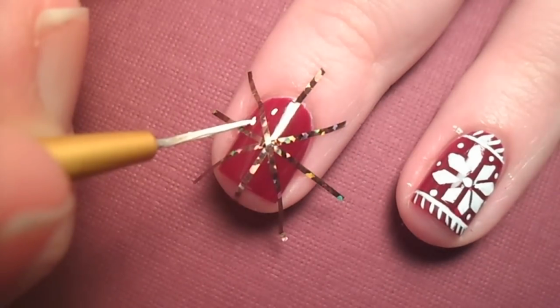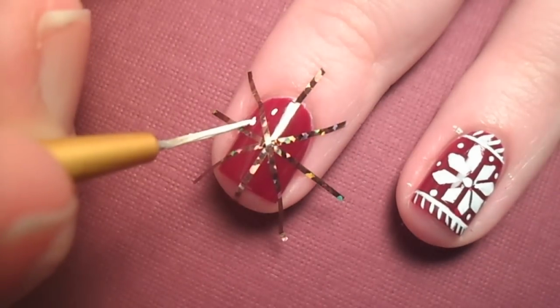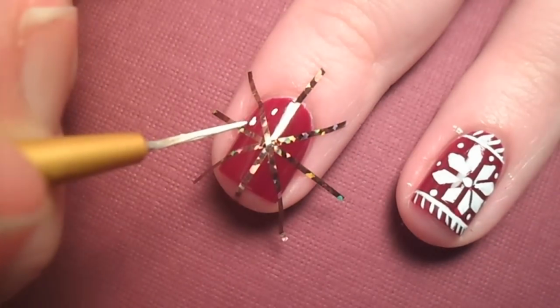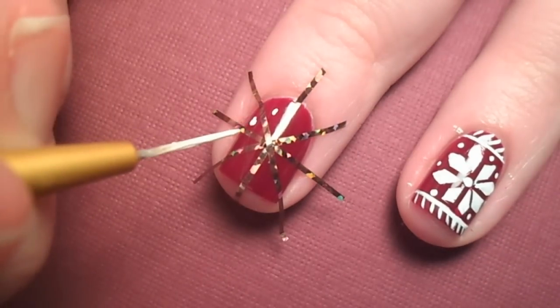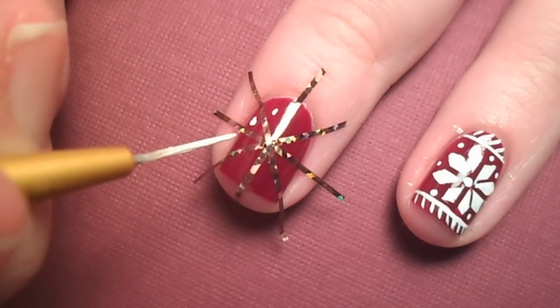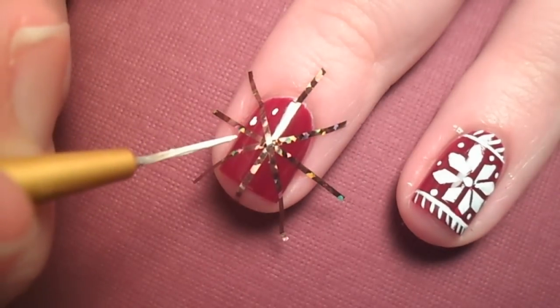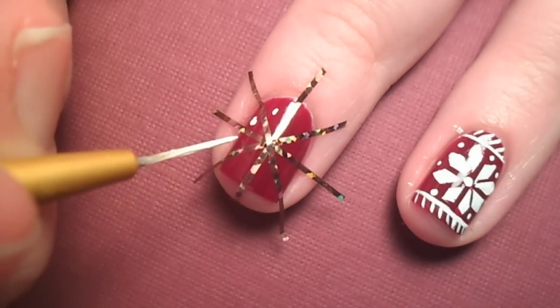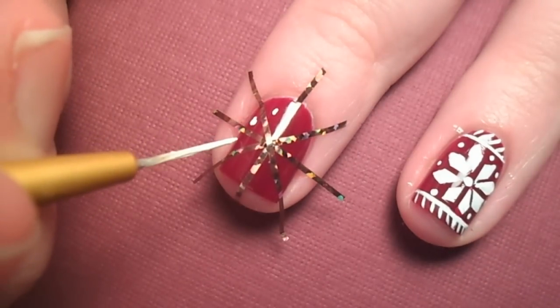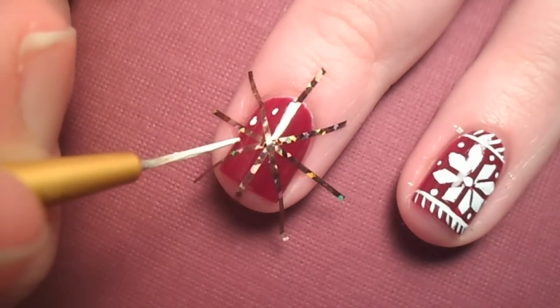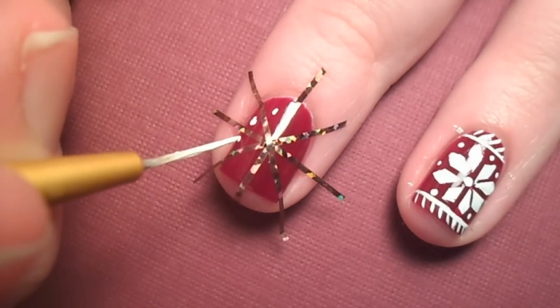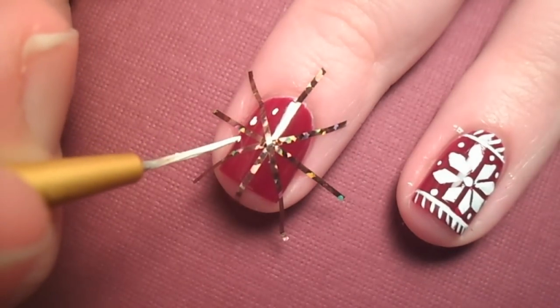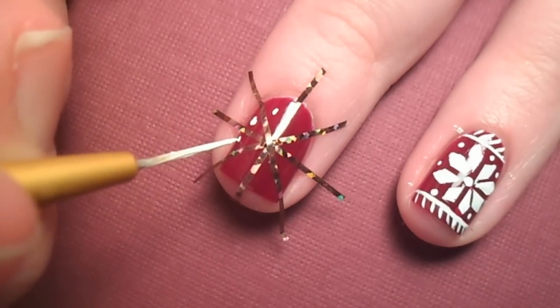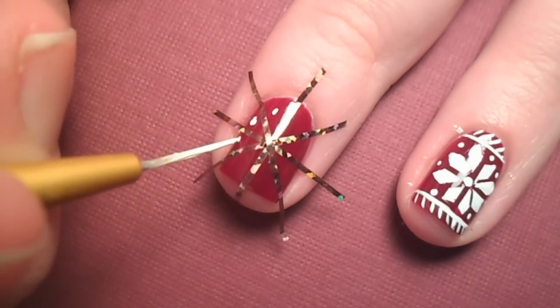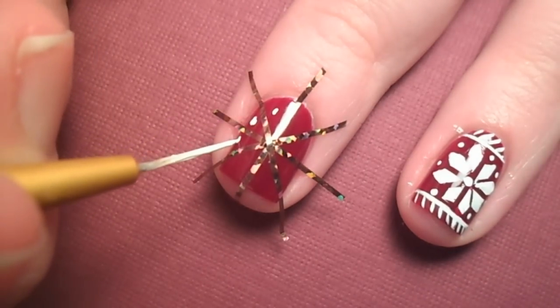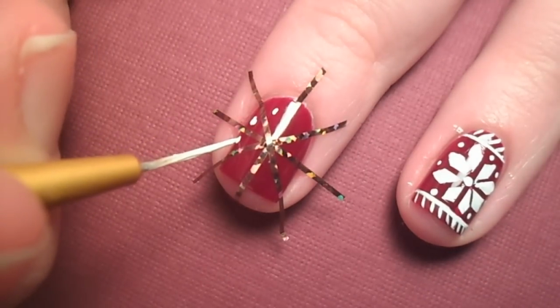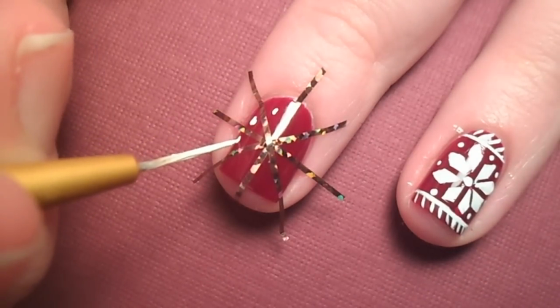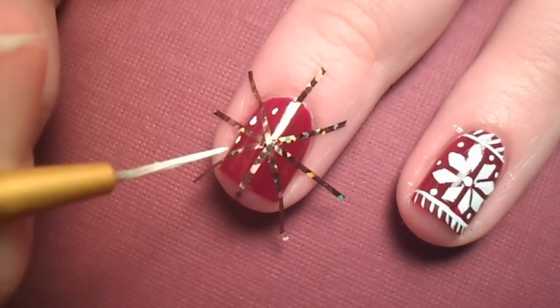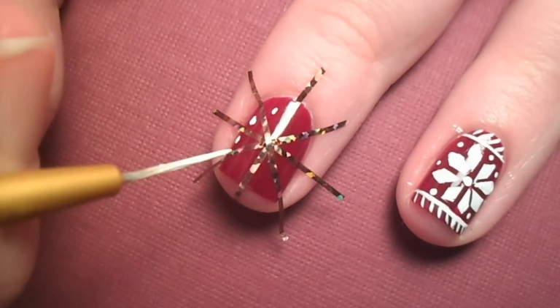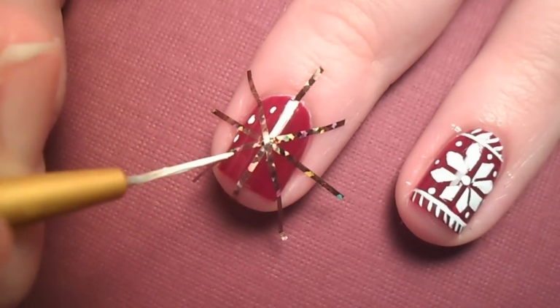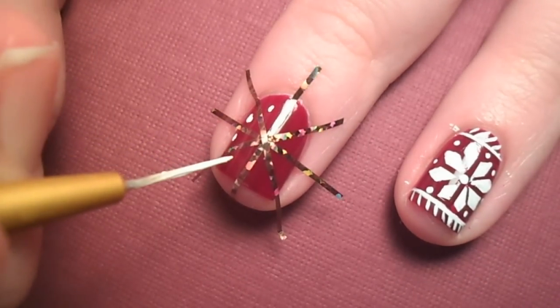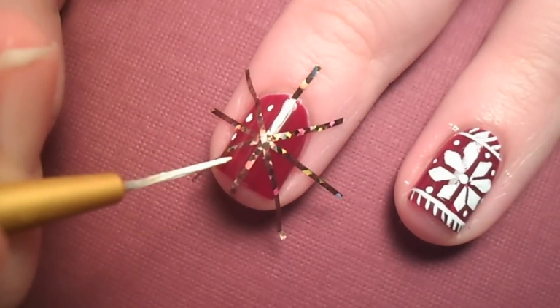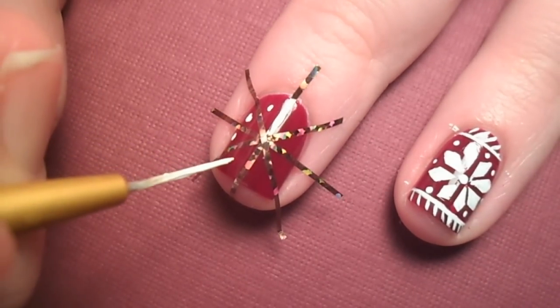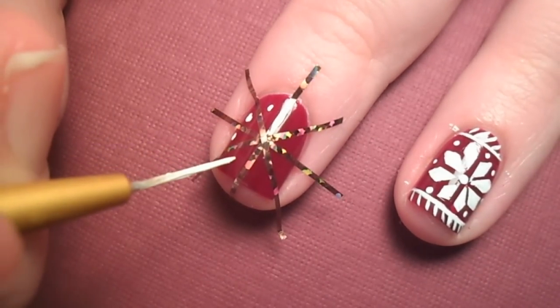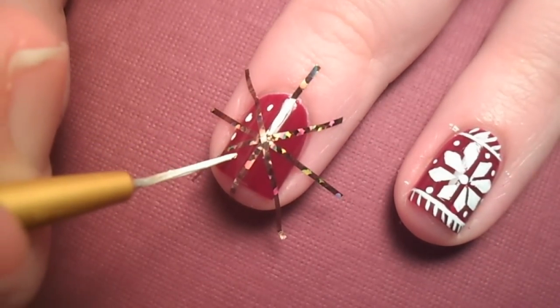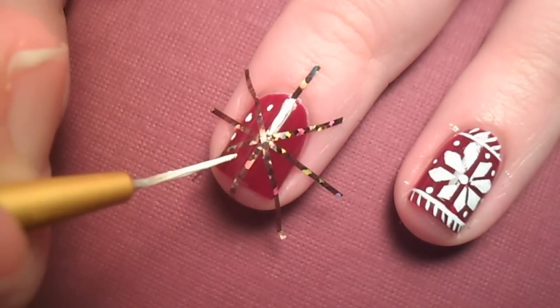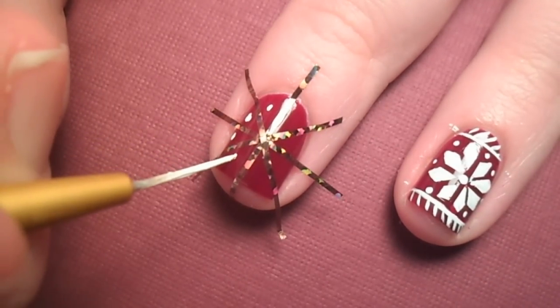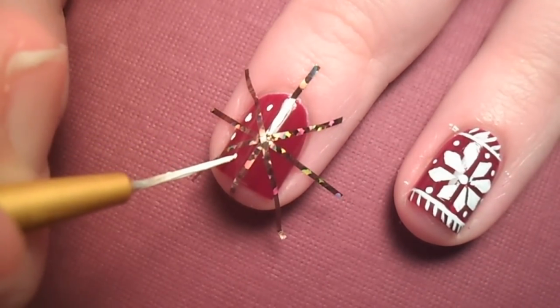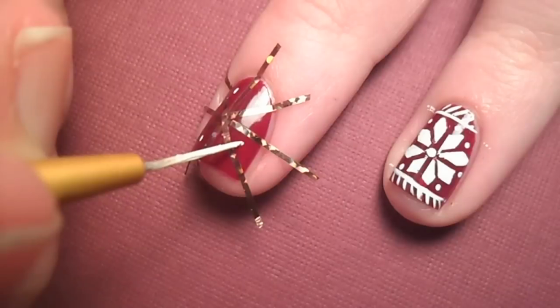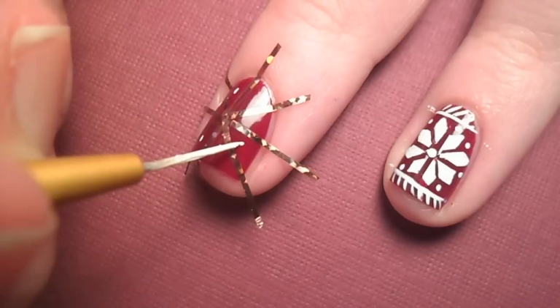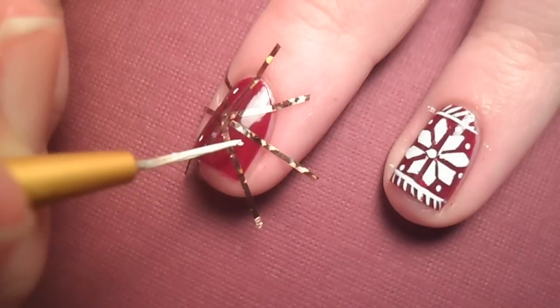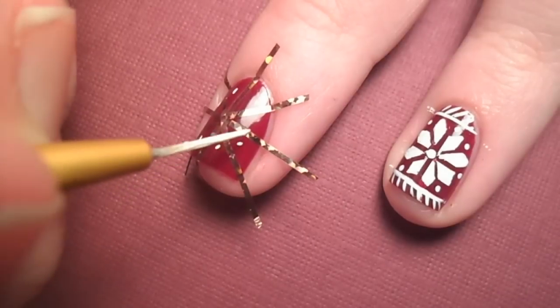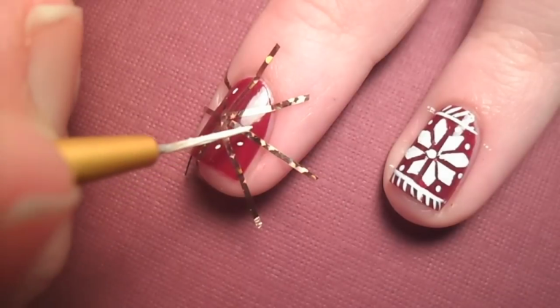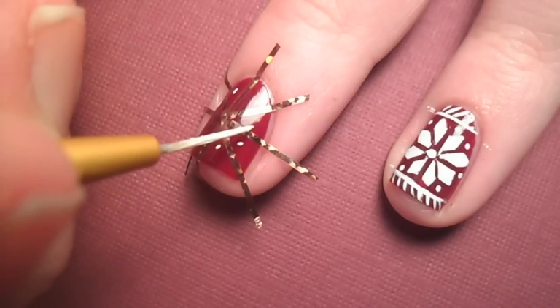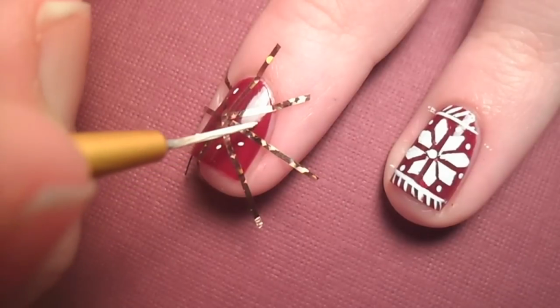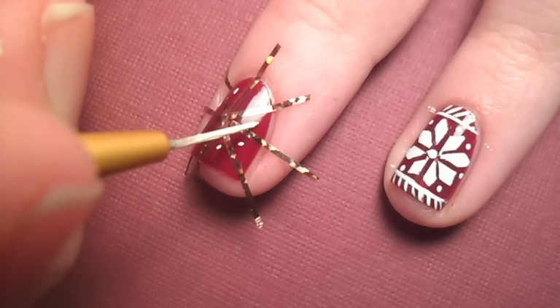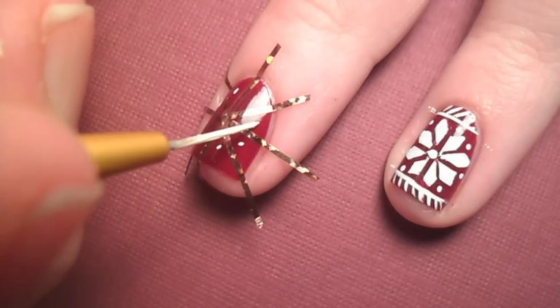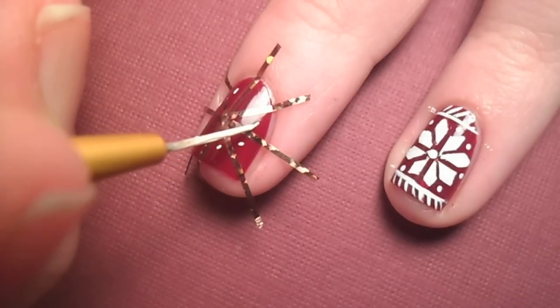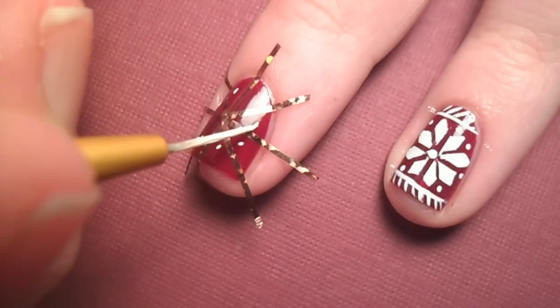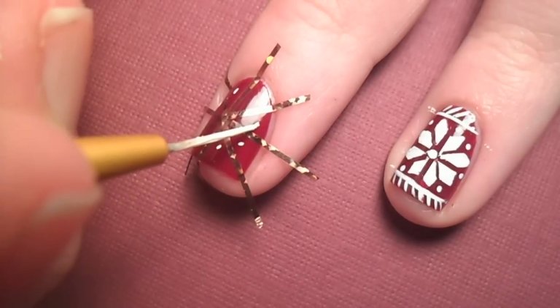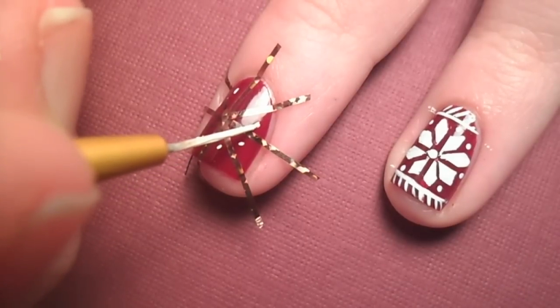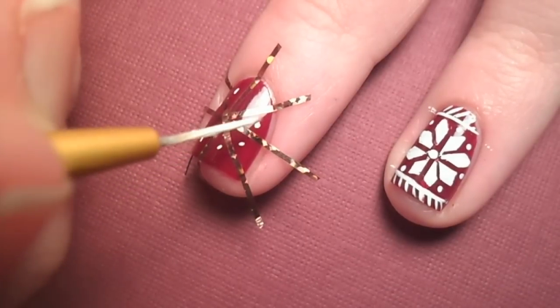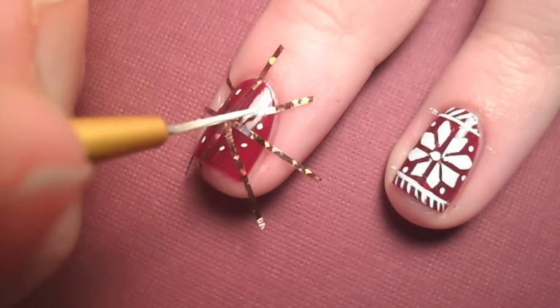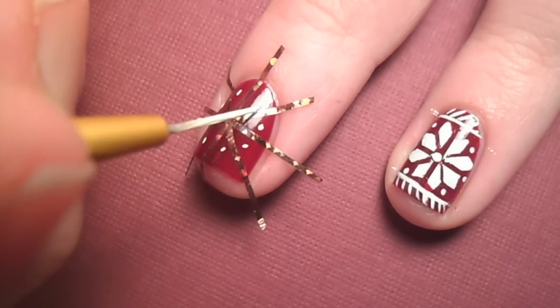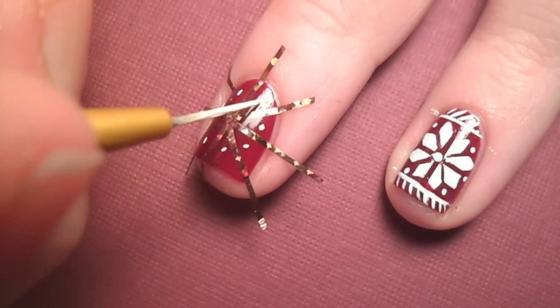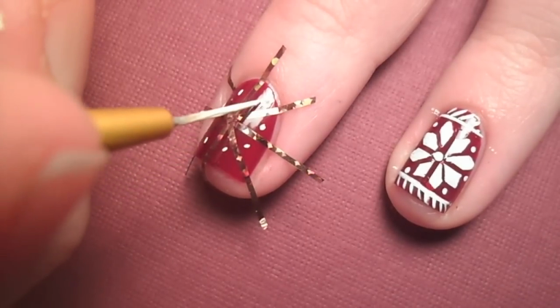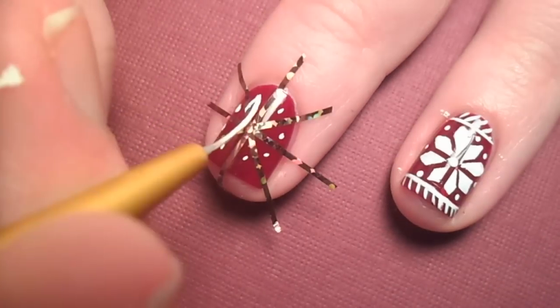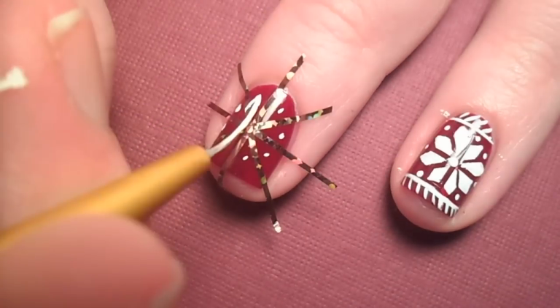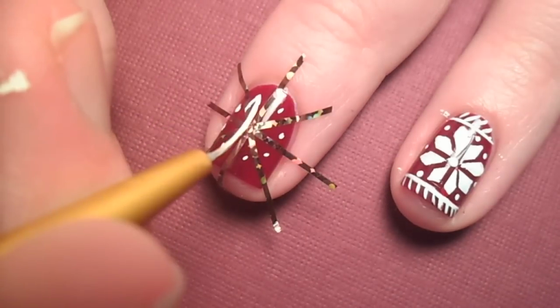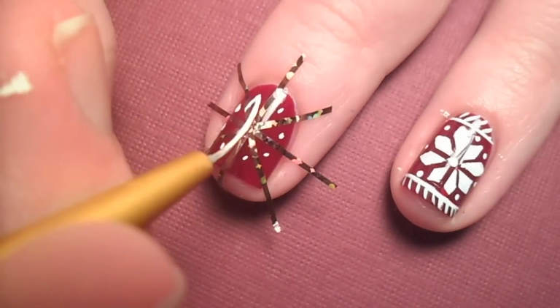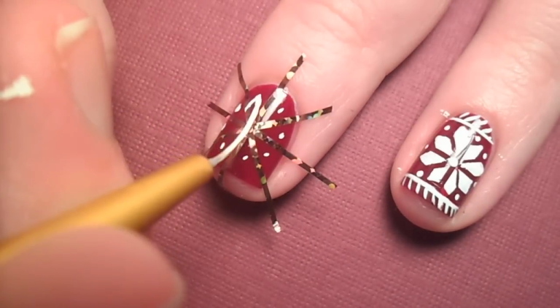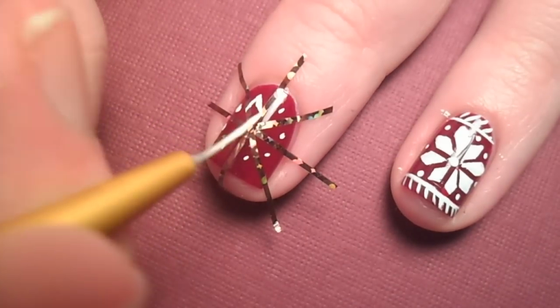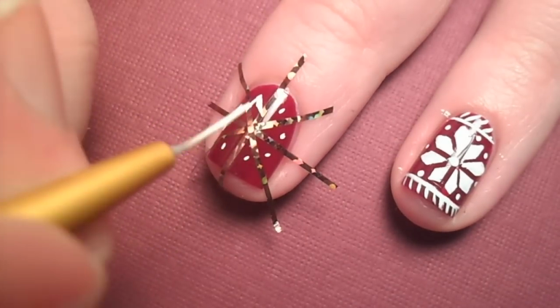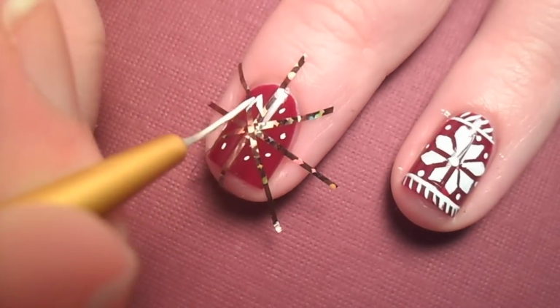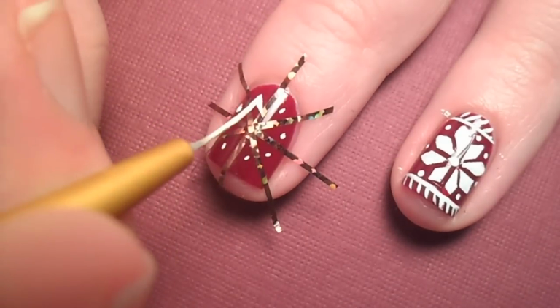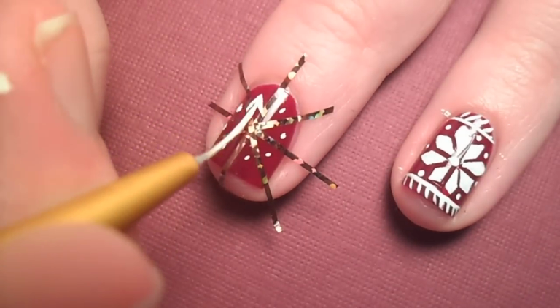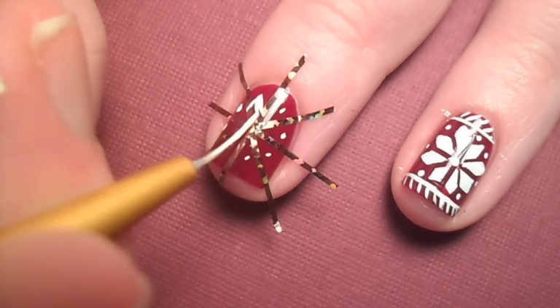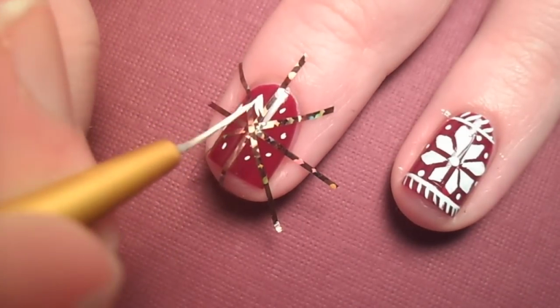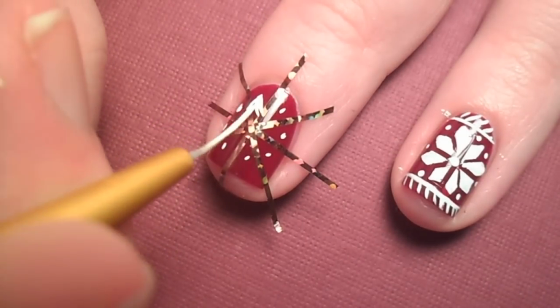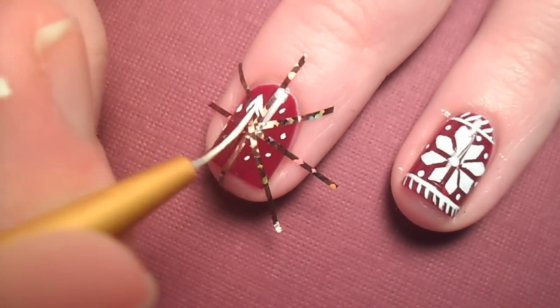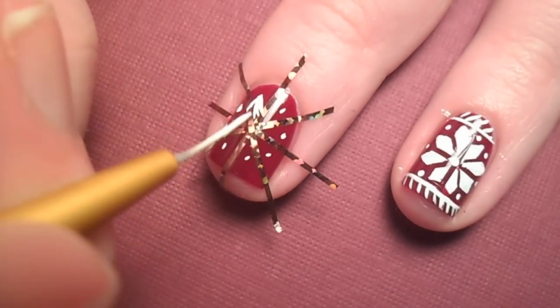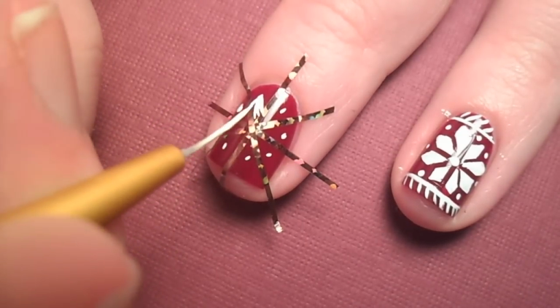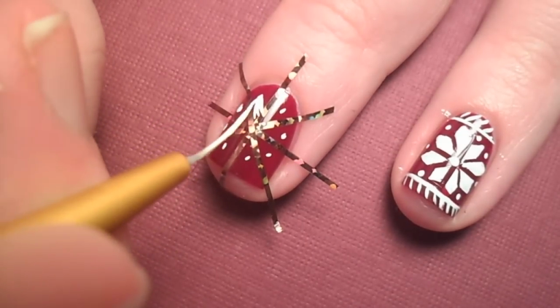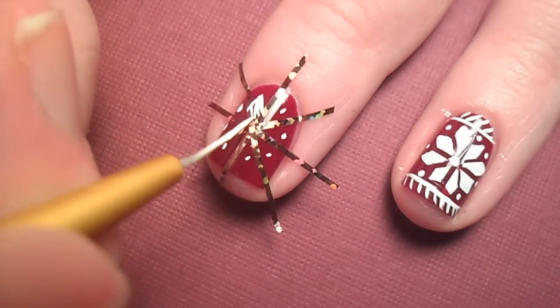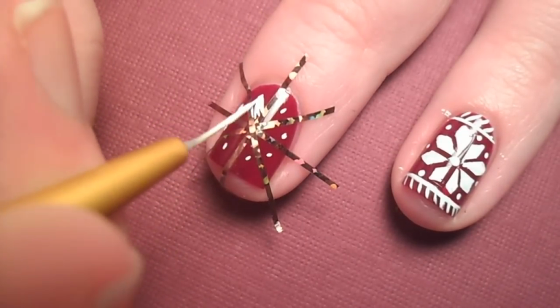Now with white paint and a thin brush, I marked where the tip of the petal is and started filling it in, making sure to make the edges triangular.